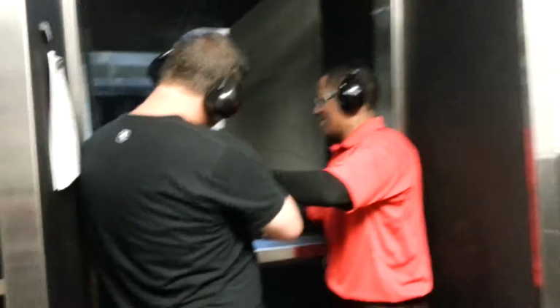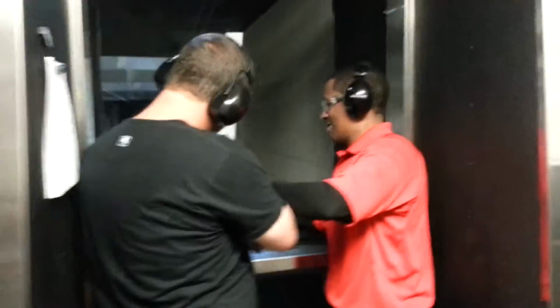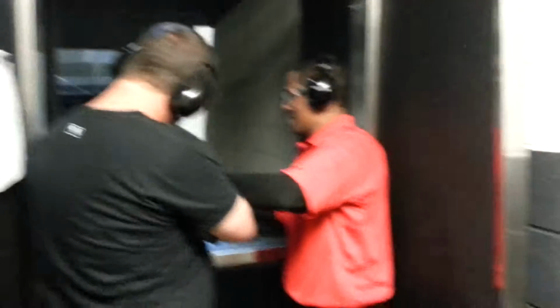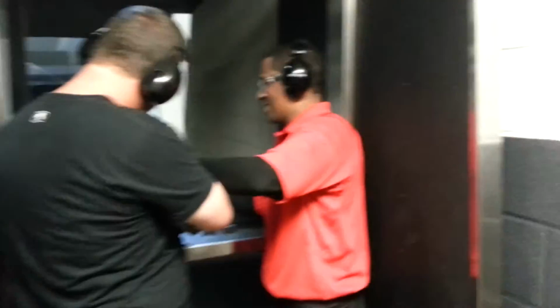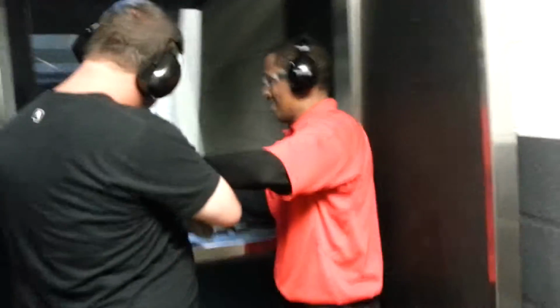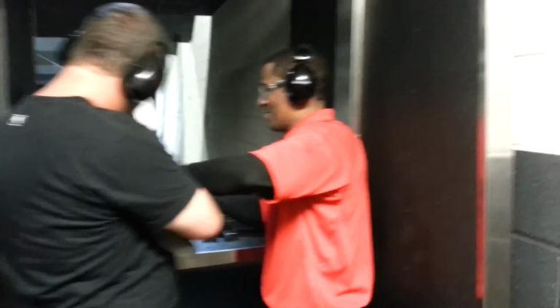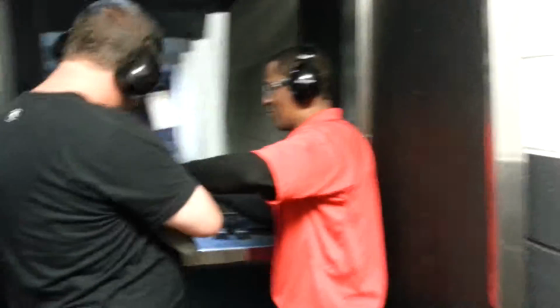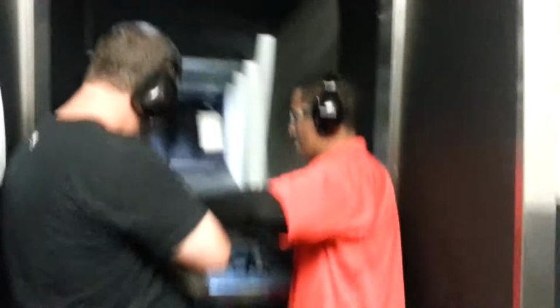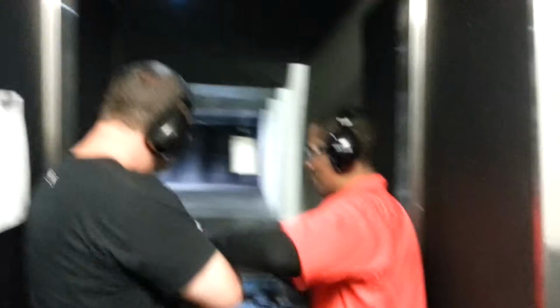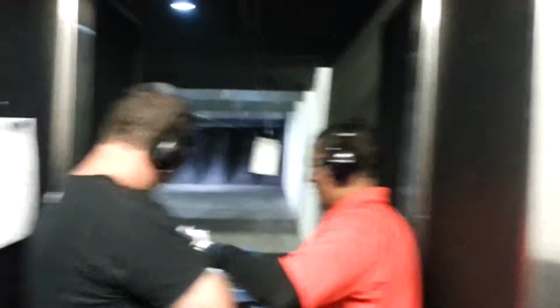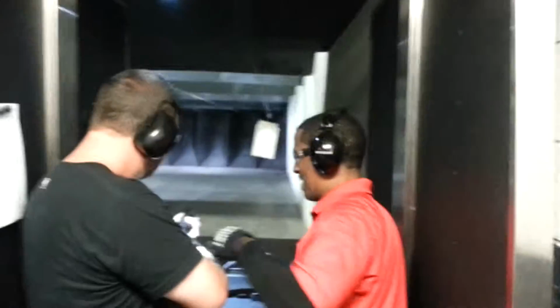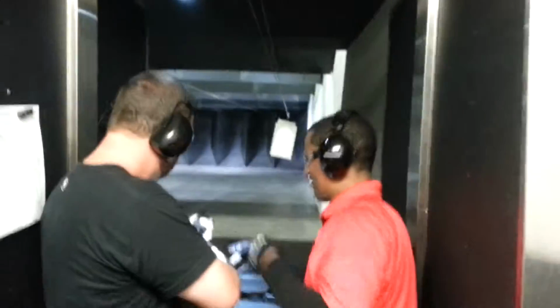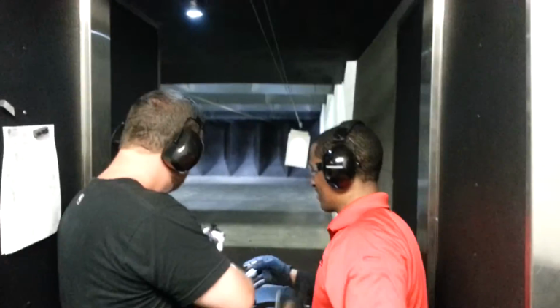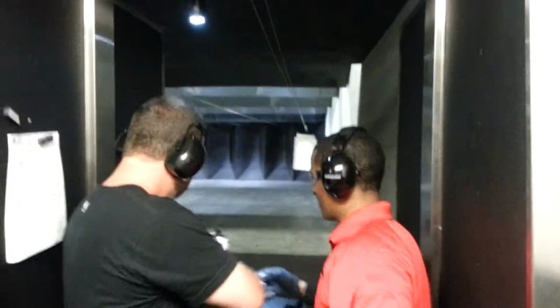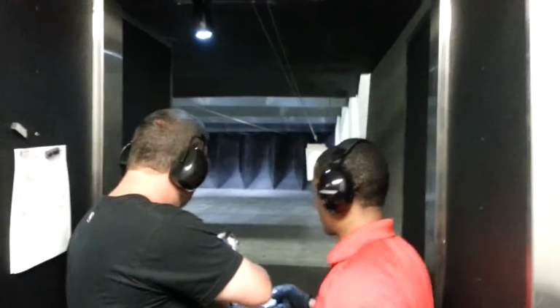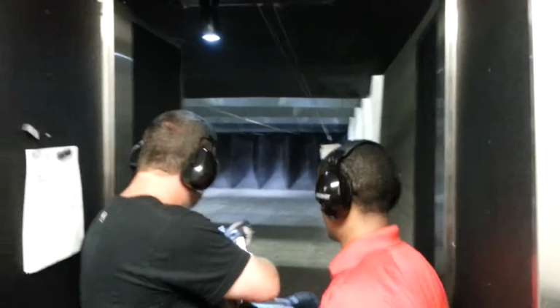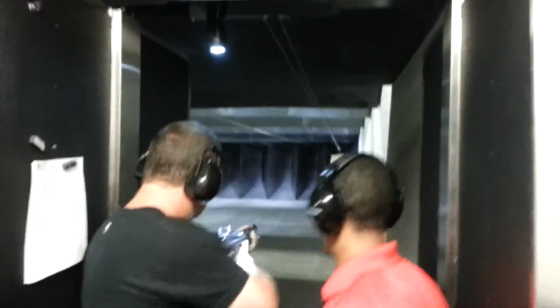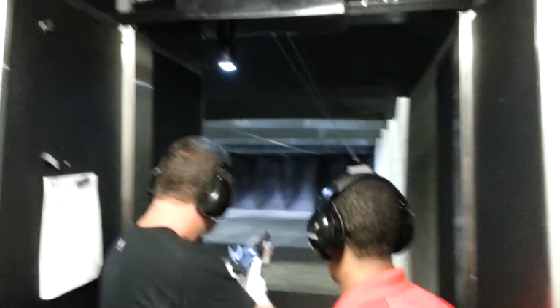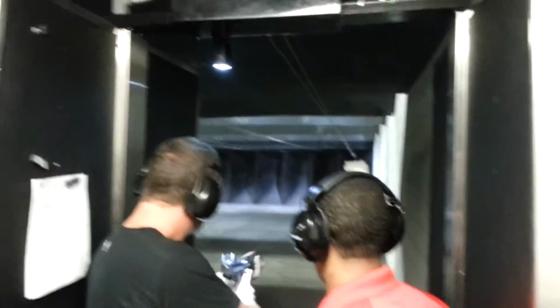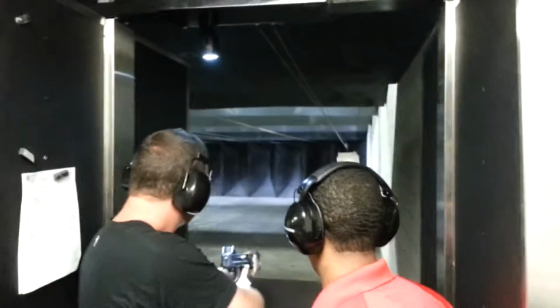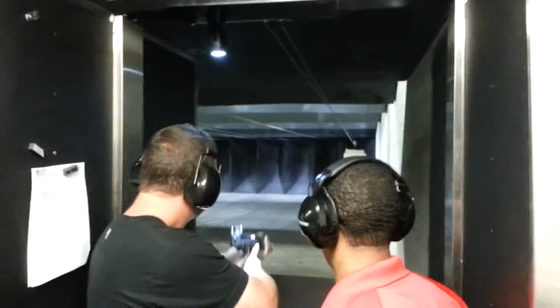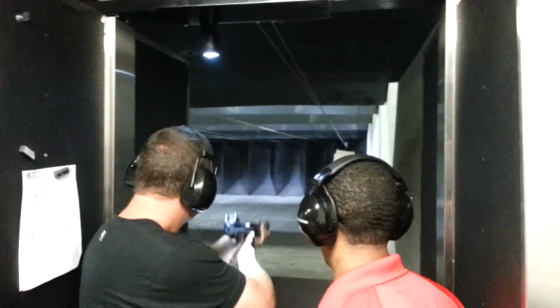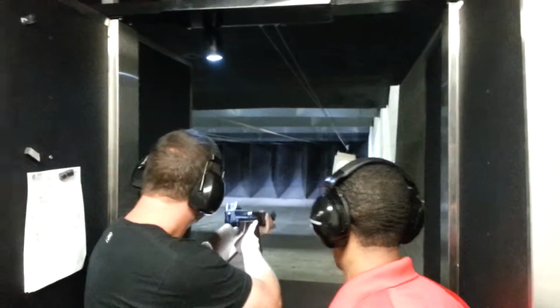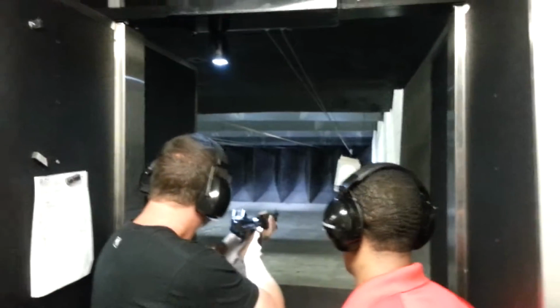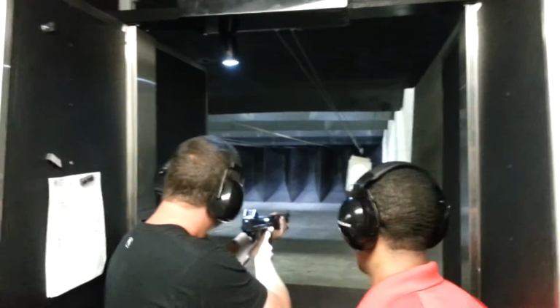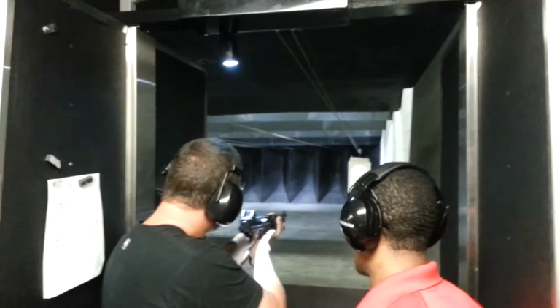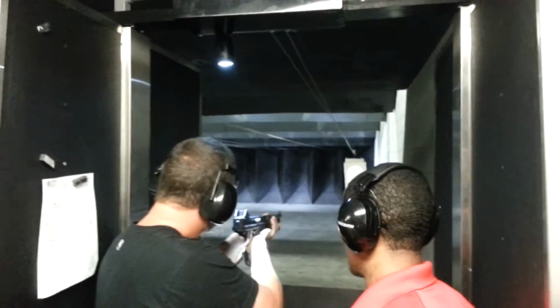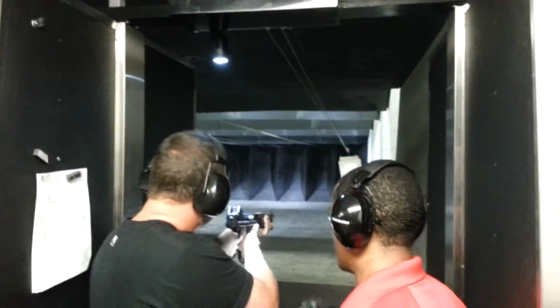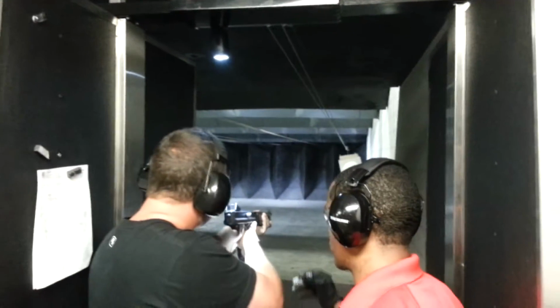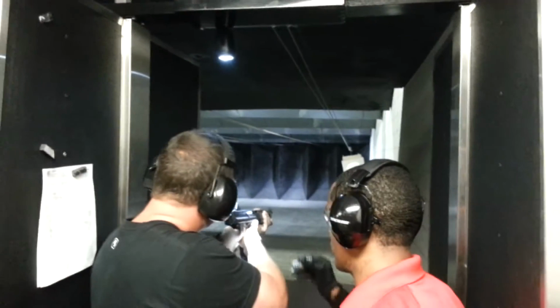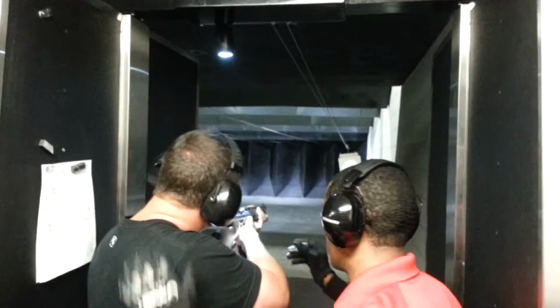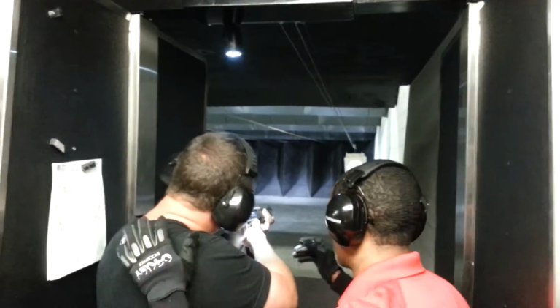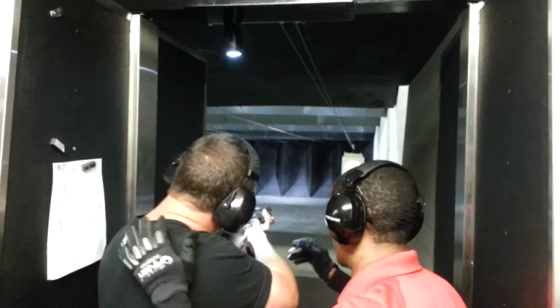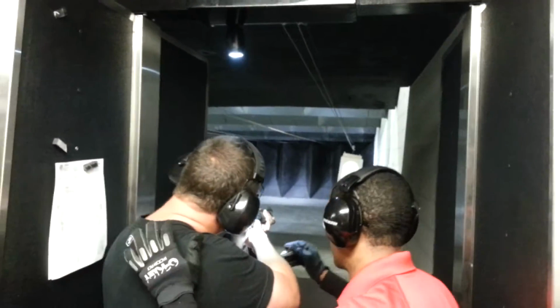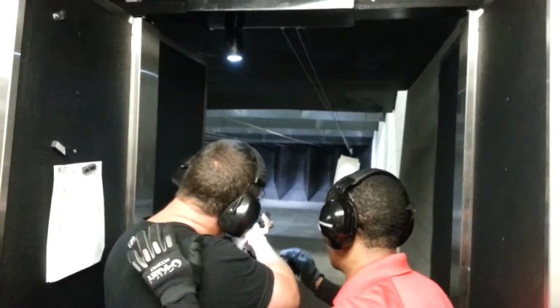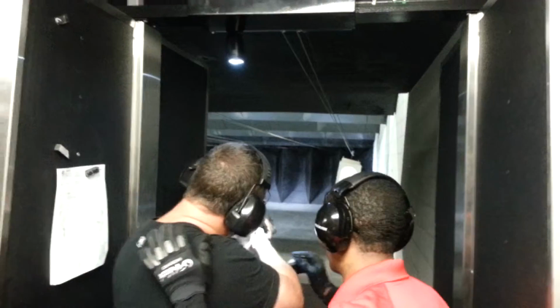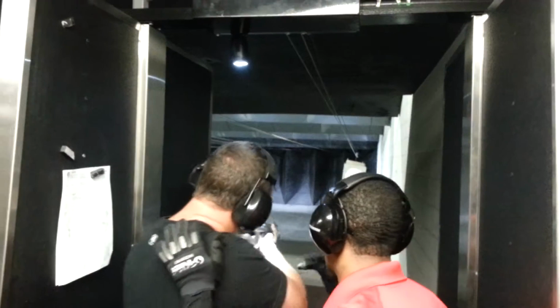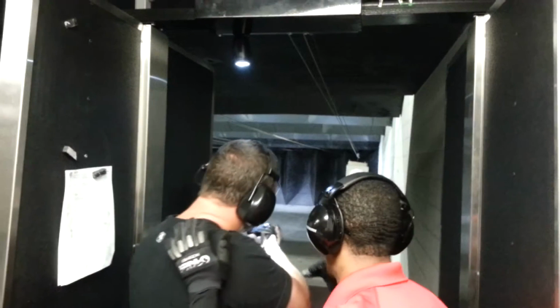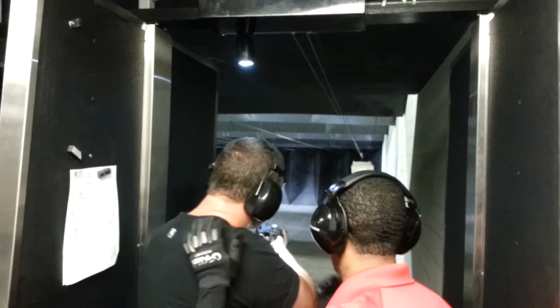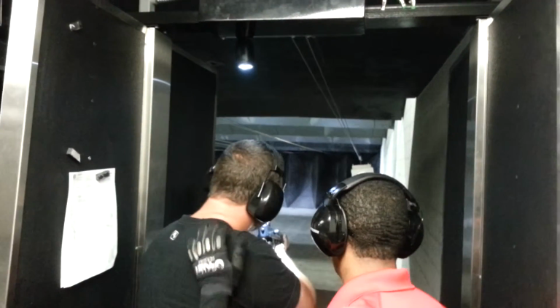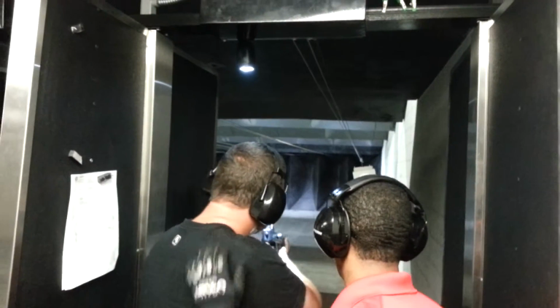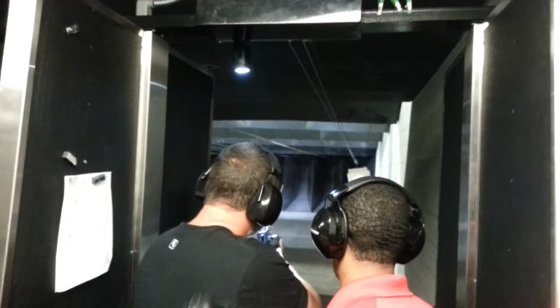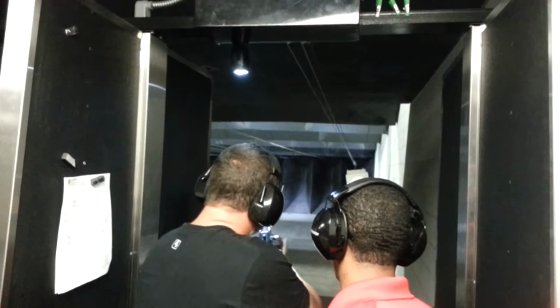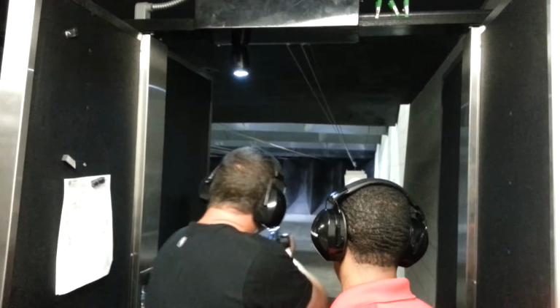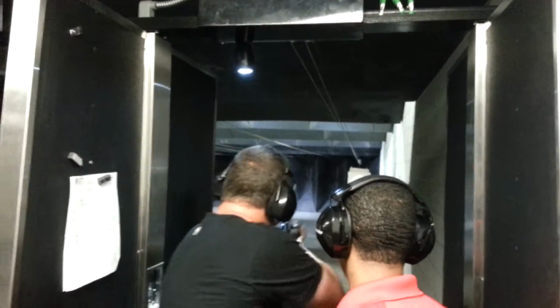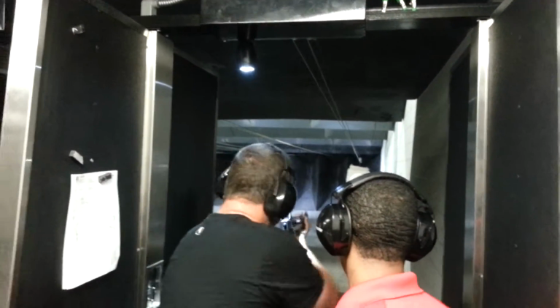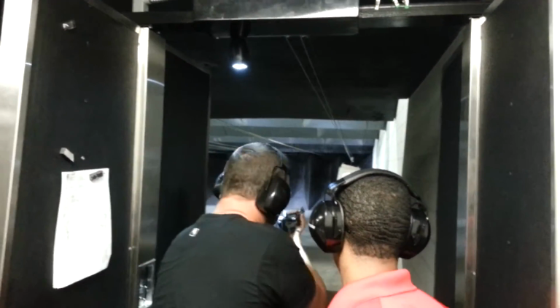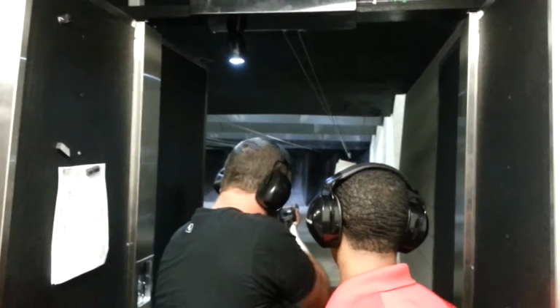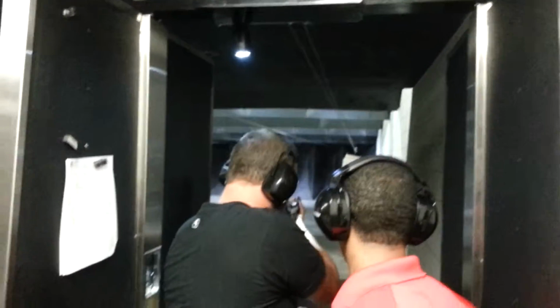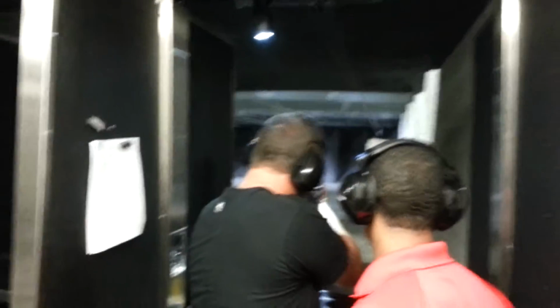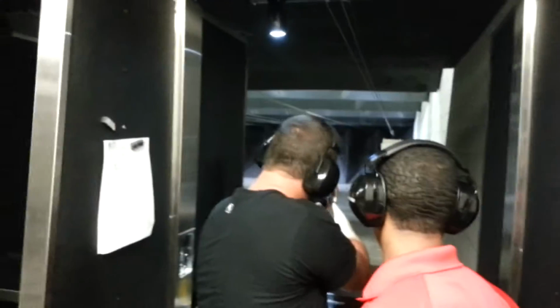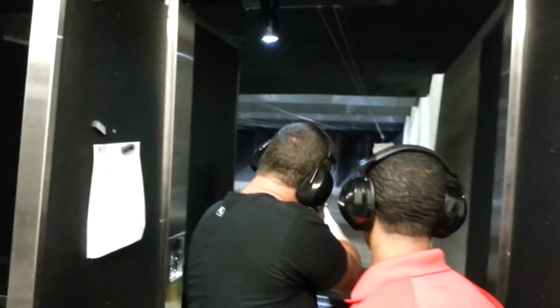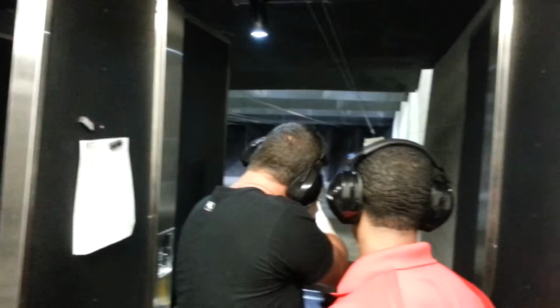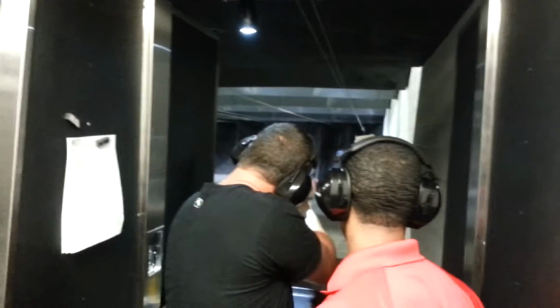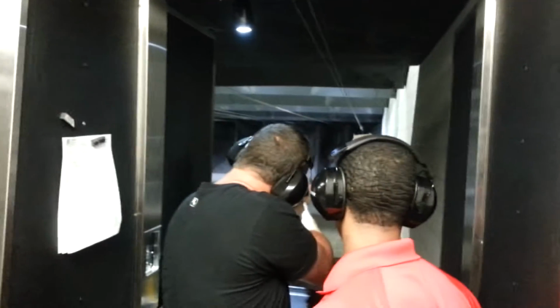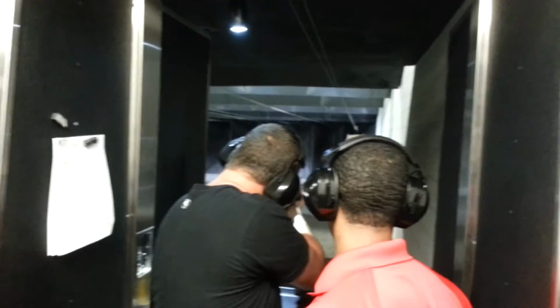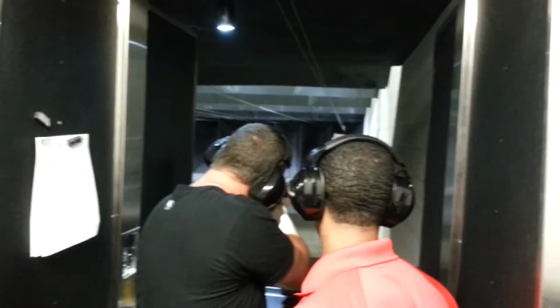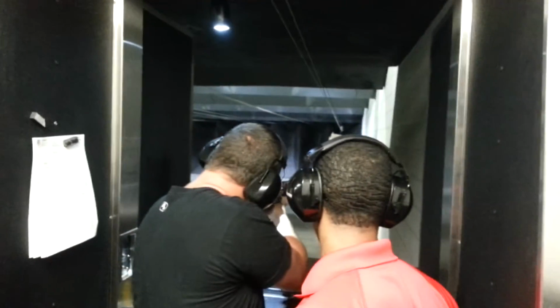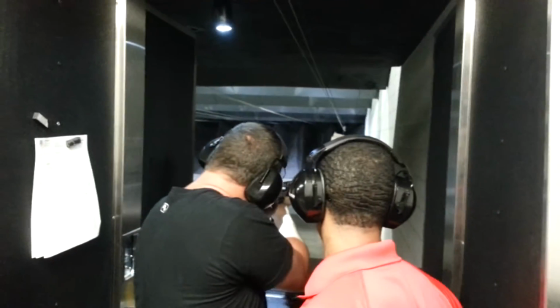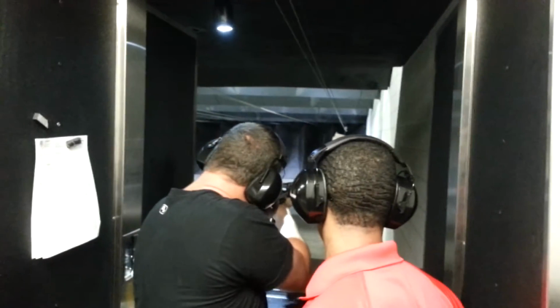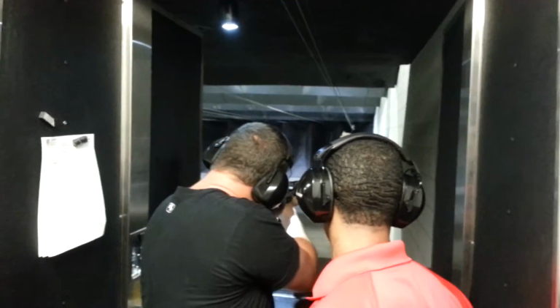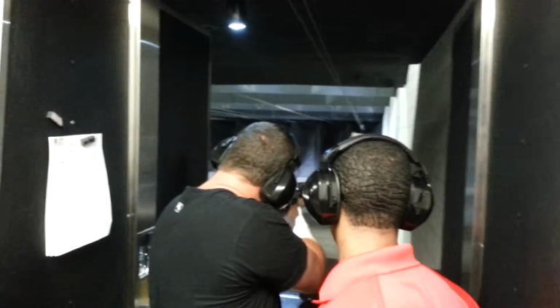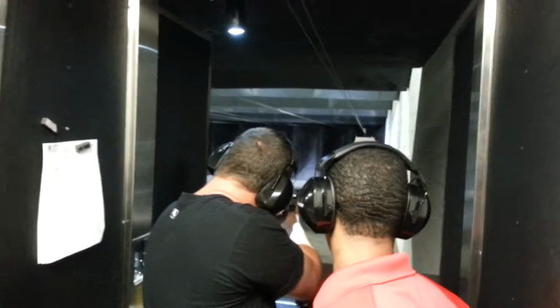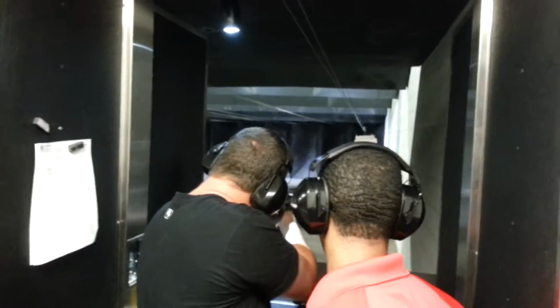I'm going to stand right here. More than five, you get a chance on breaking it. This one, really pull tight into your shoulder, okay? Because it jumps a little more.